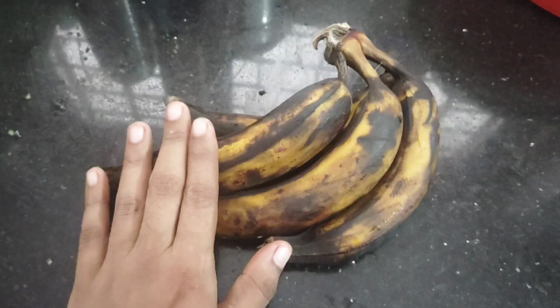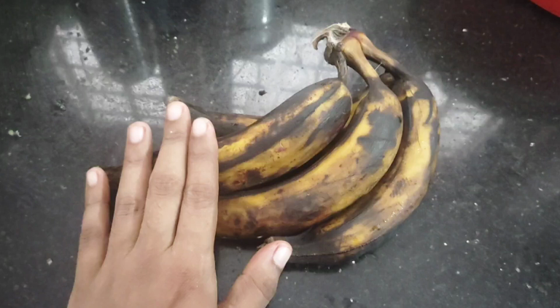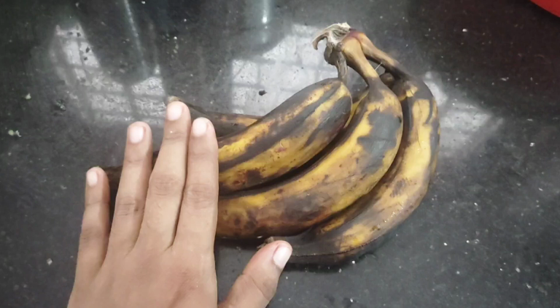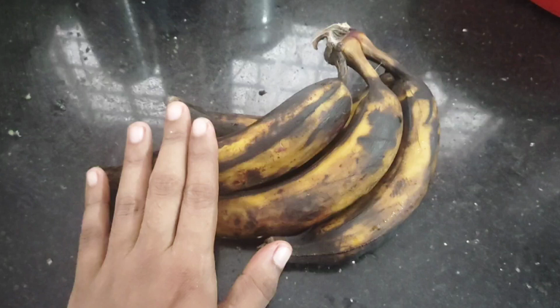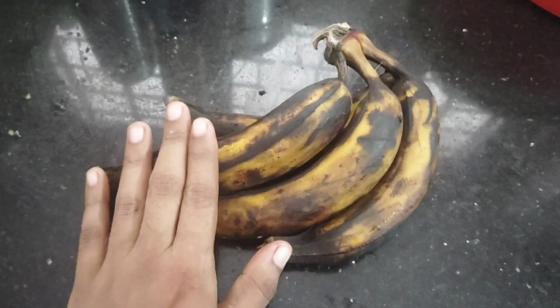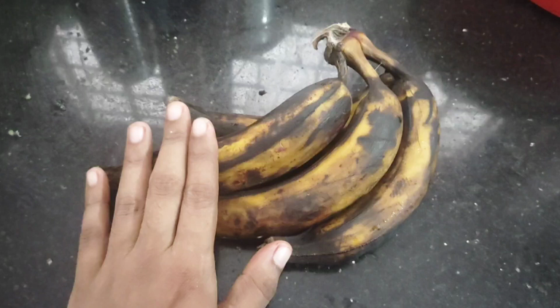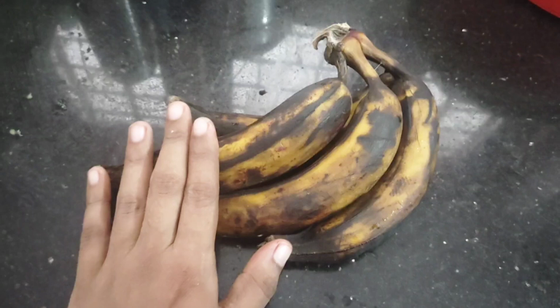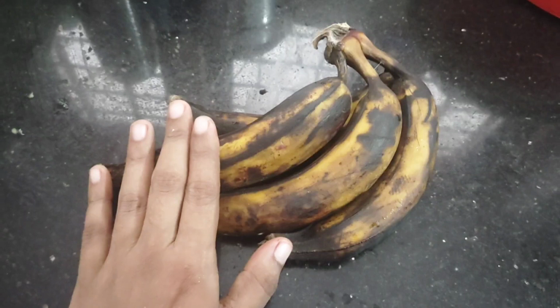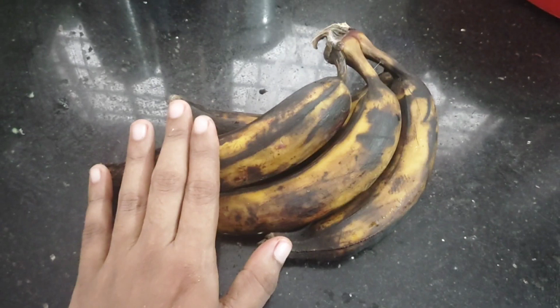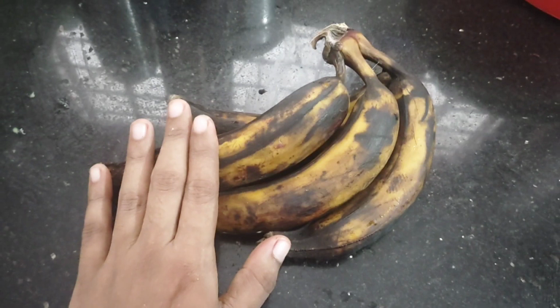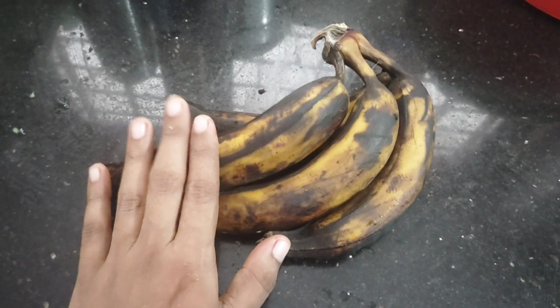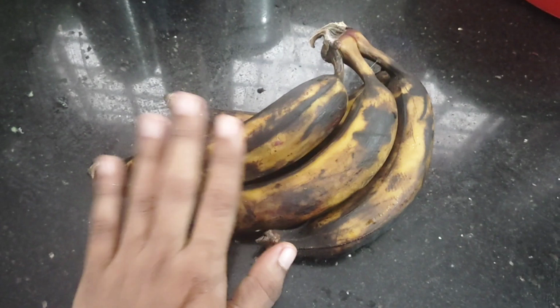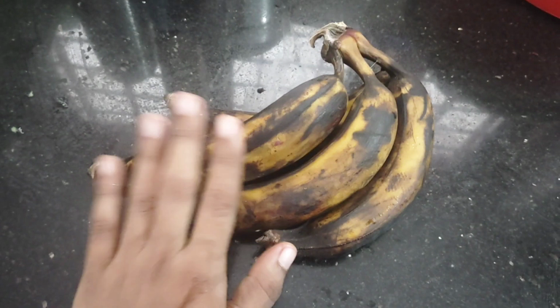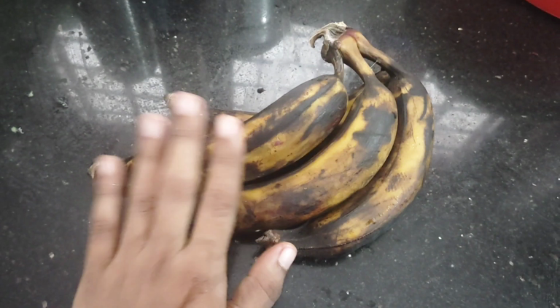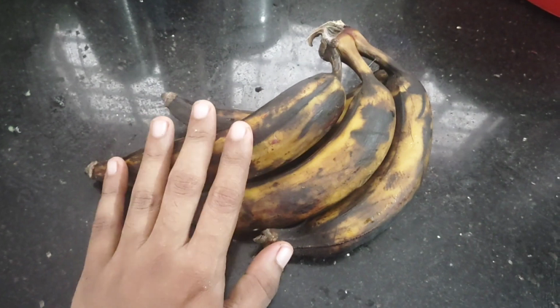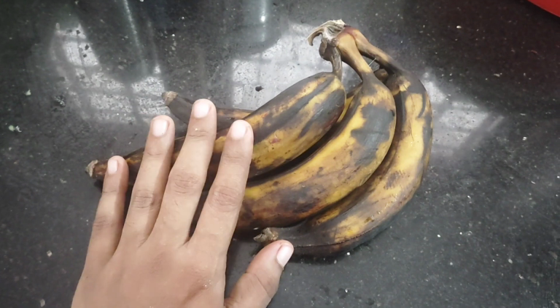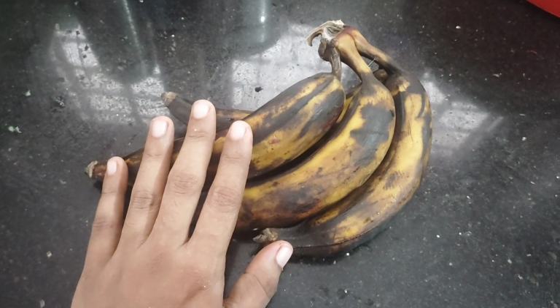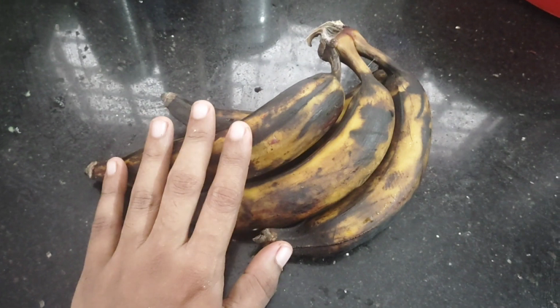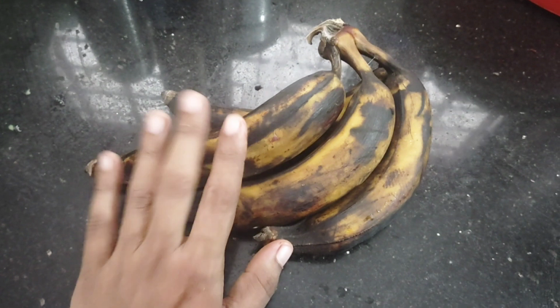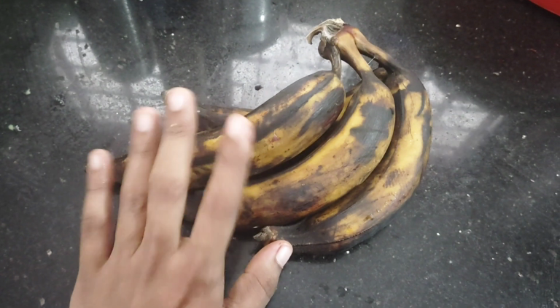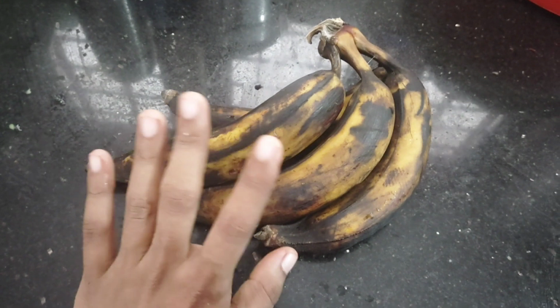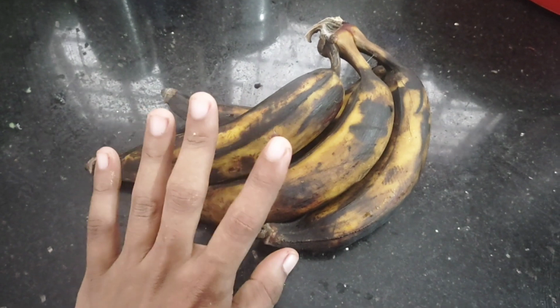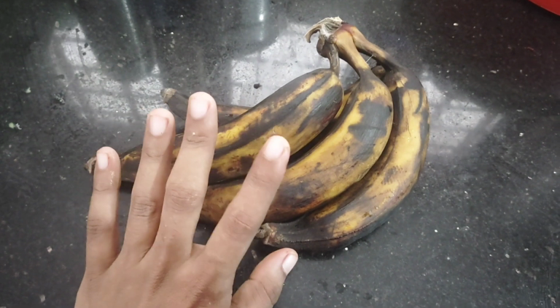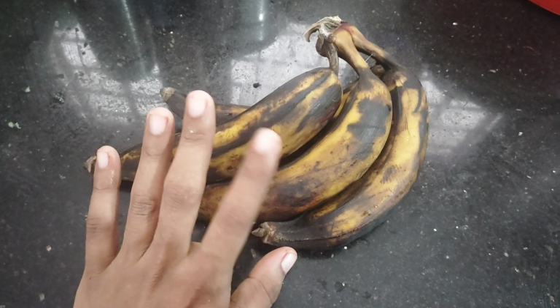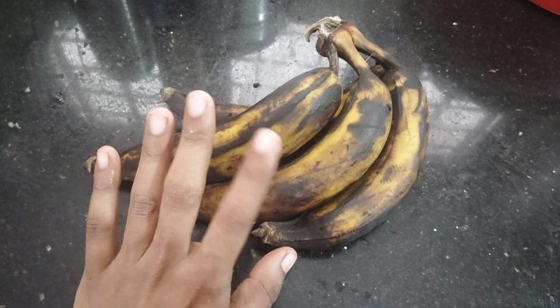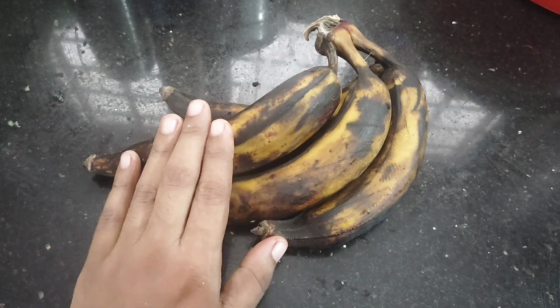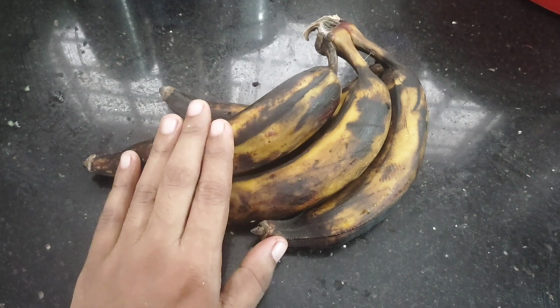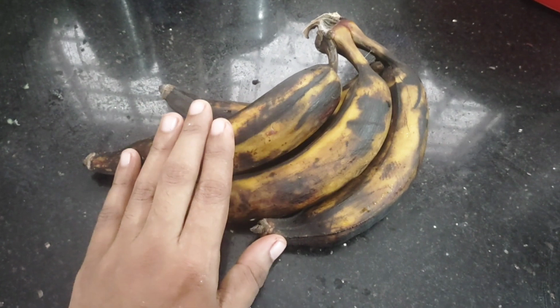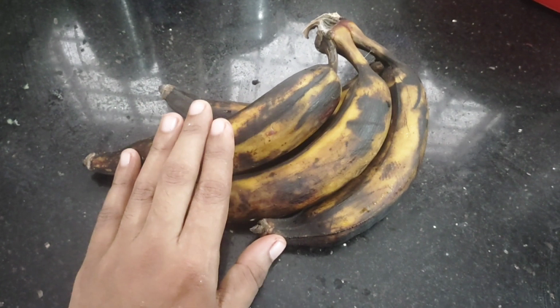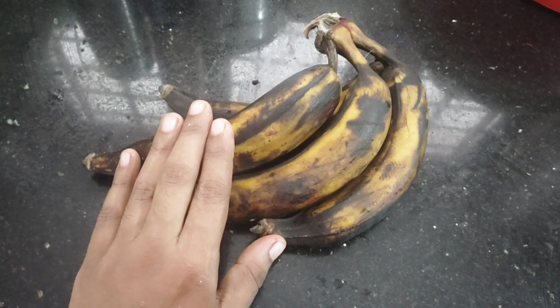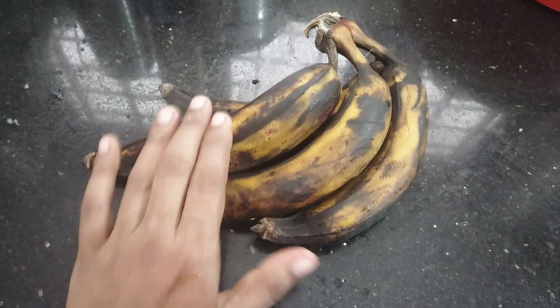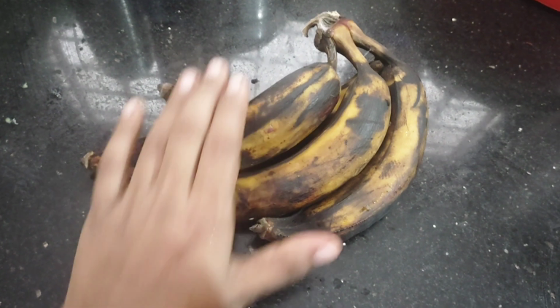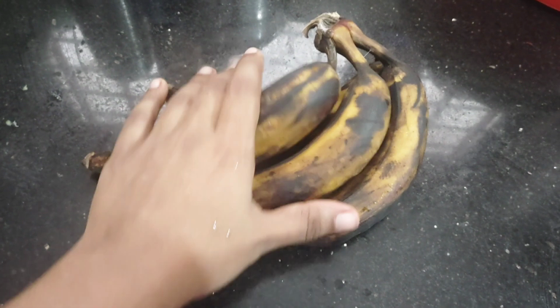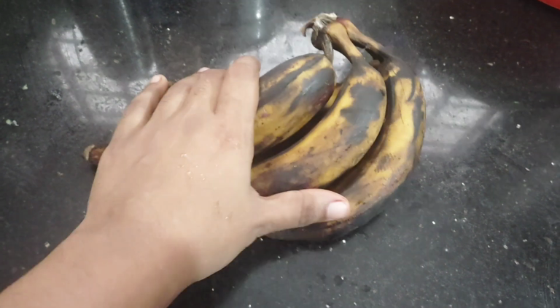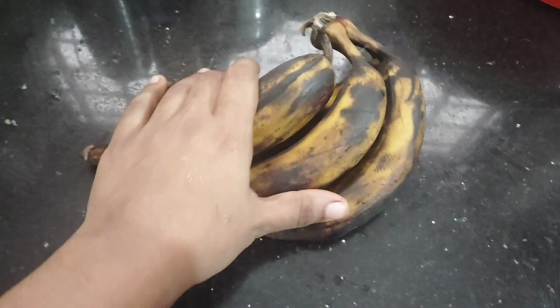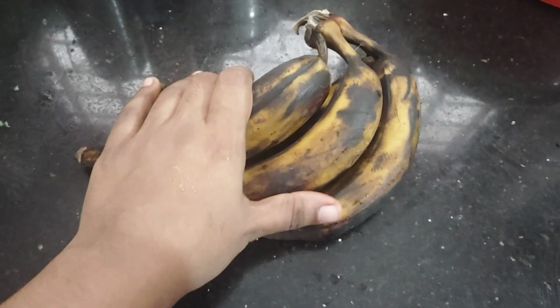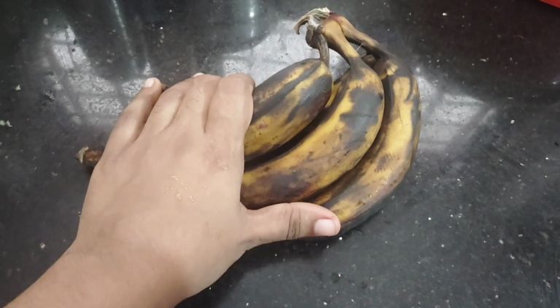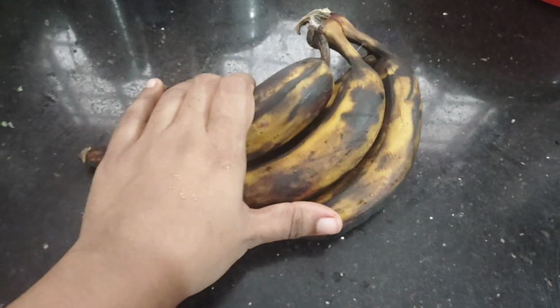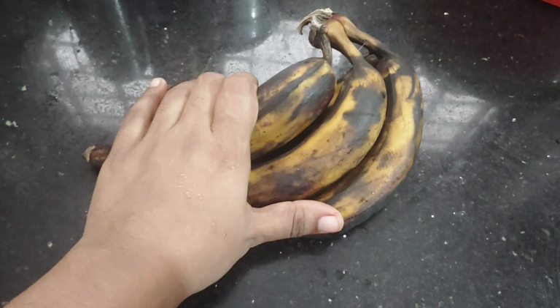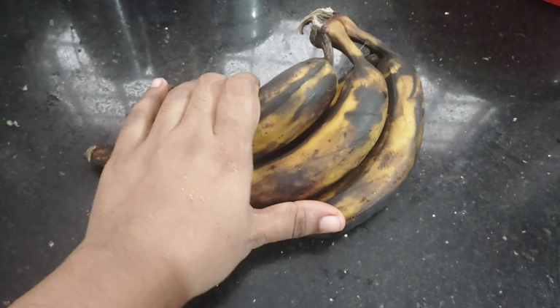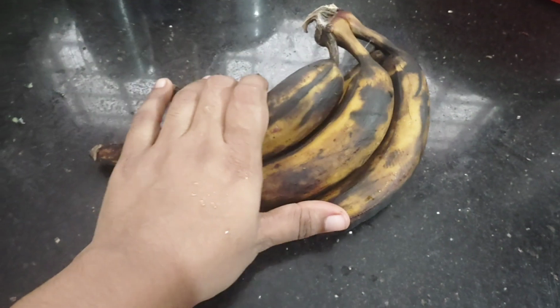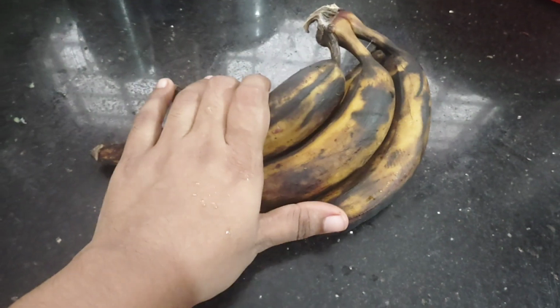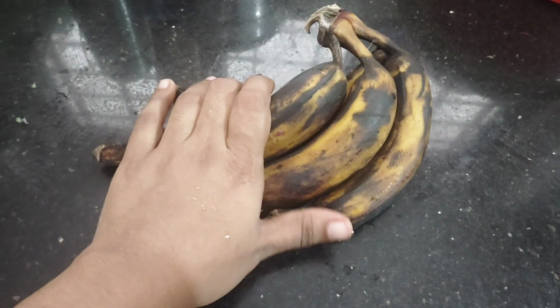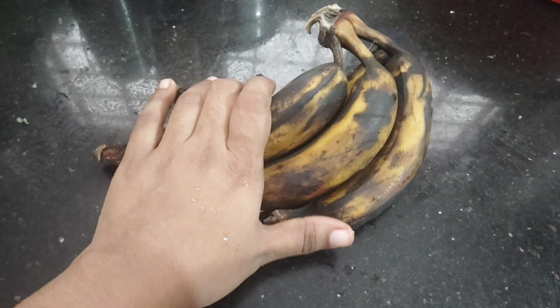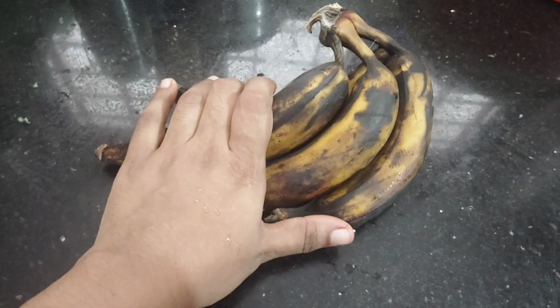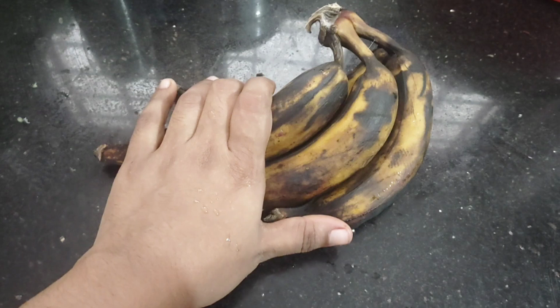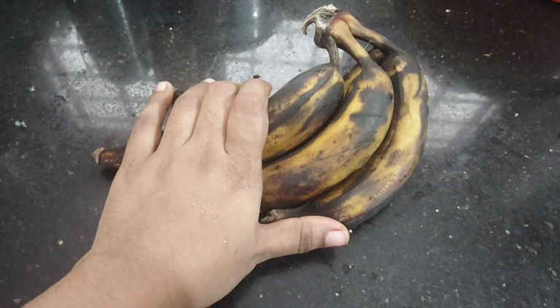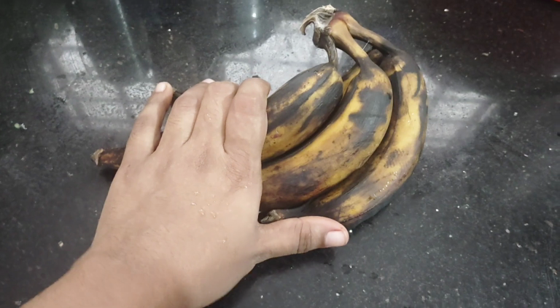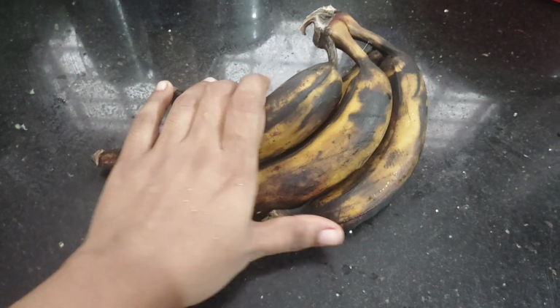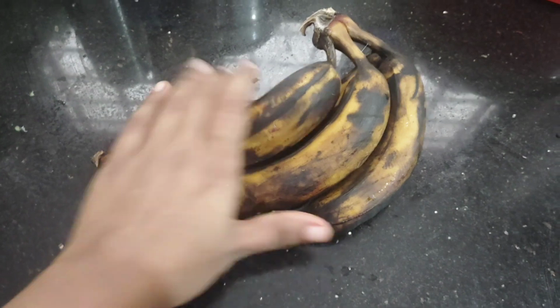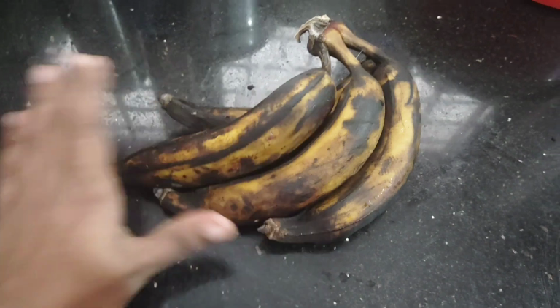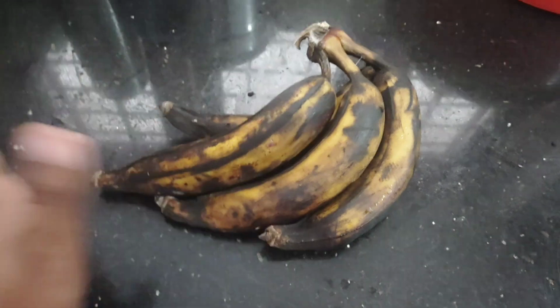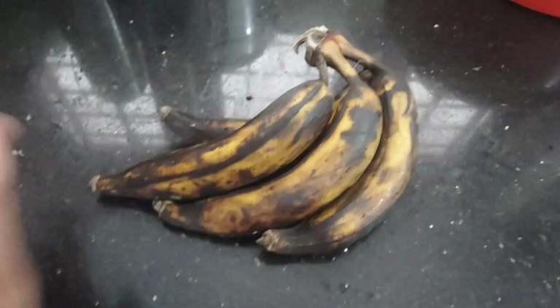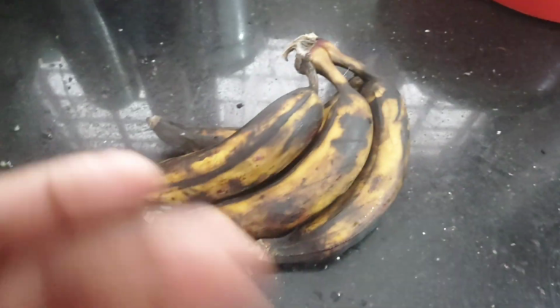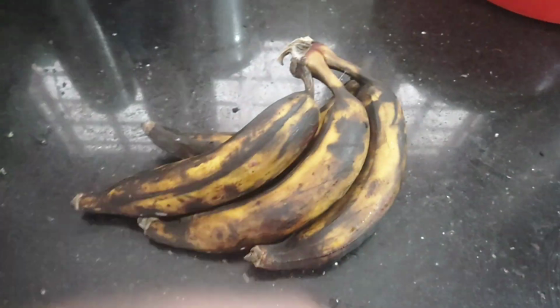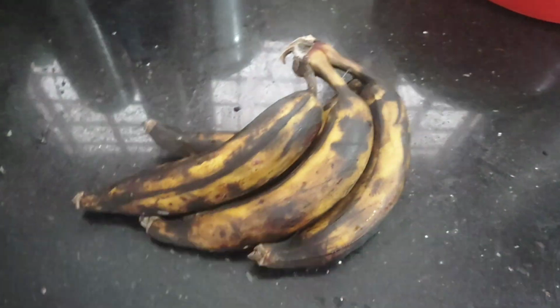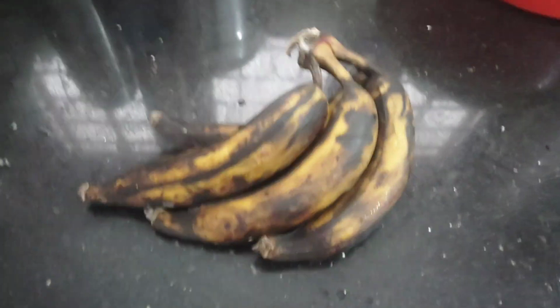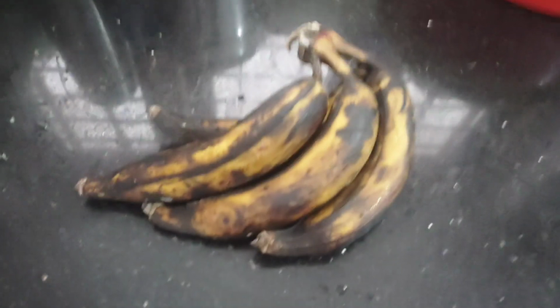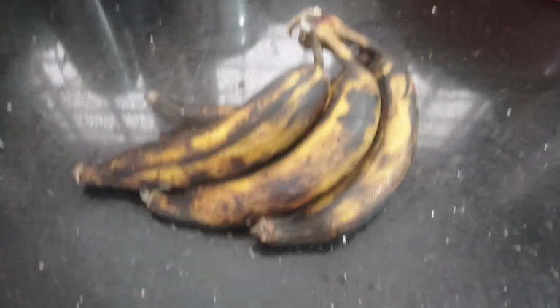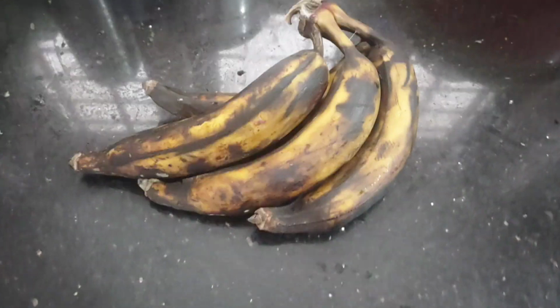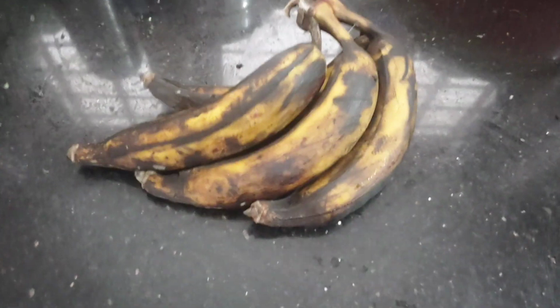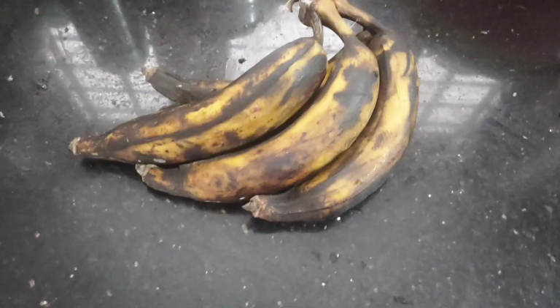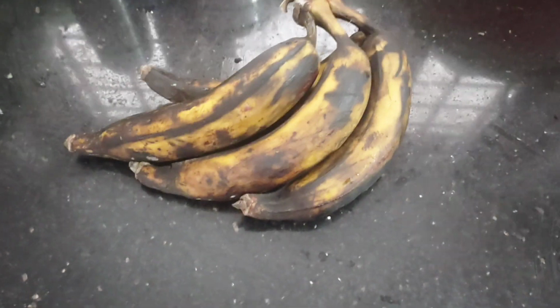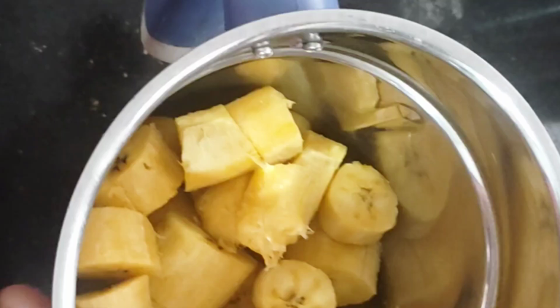Hello guys, welcome to our new video. This is our first ingredient — the ingredient that we have done. We've got a healthy item here.